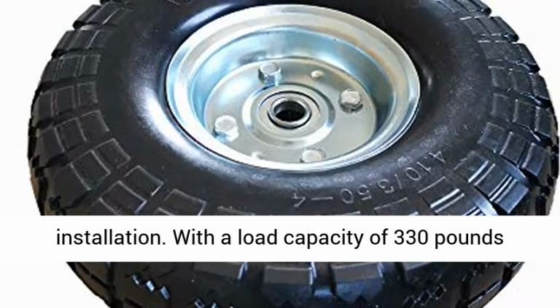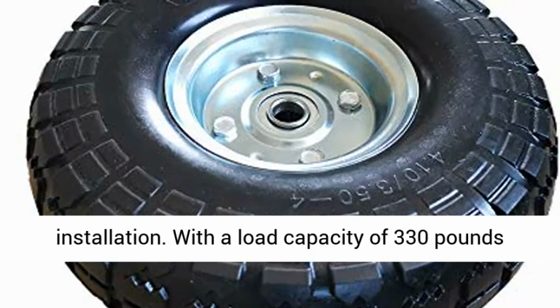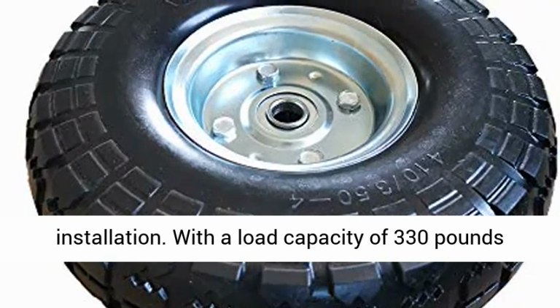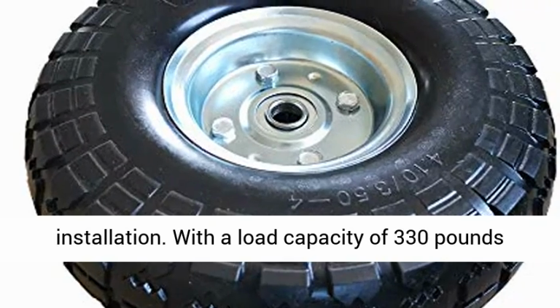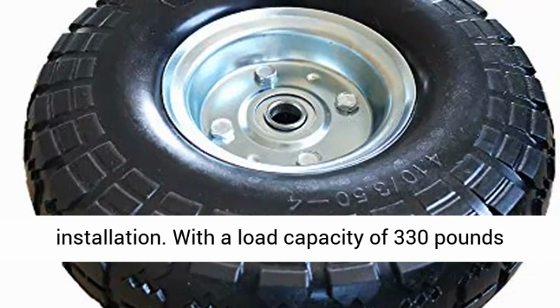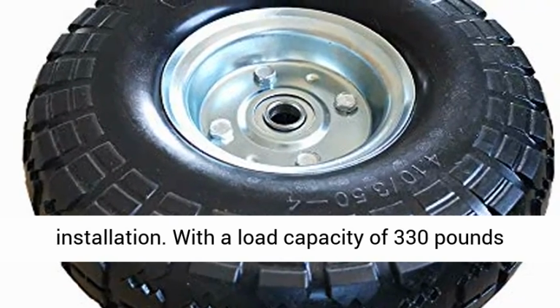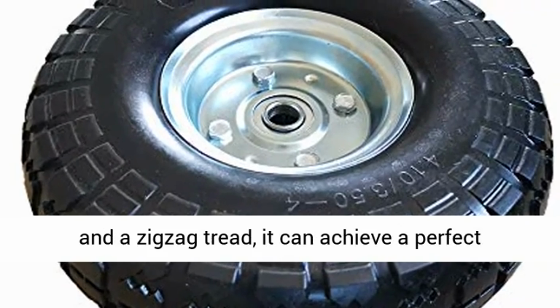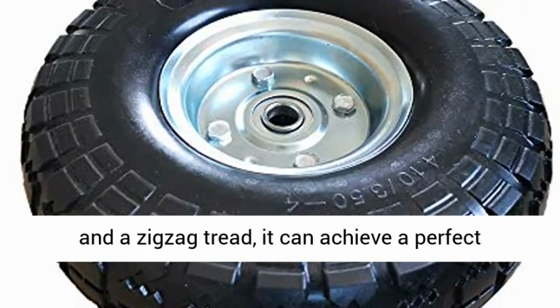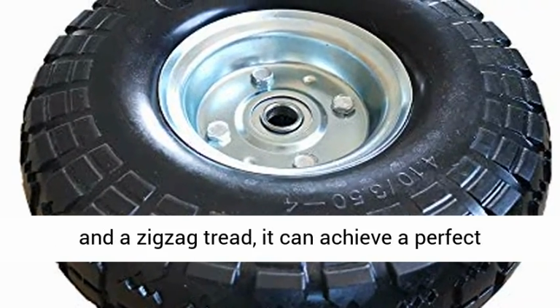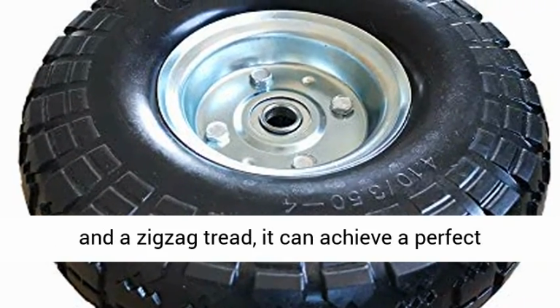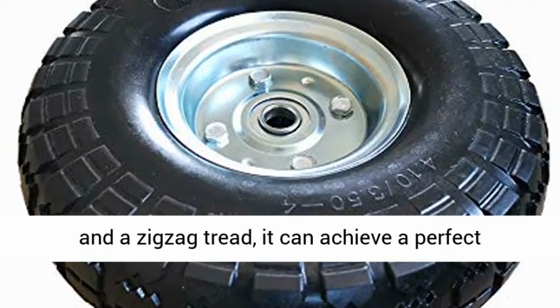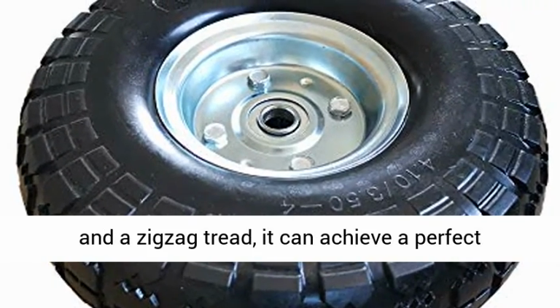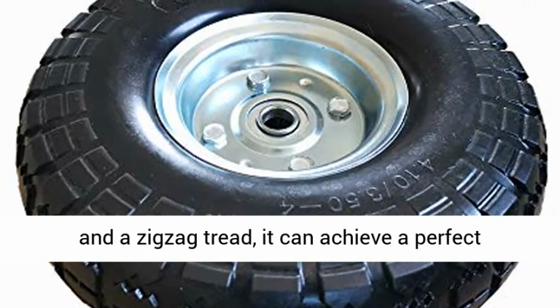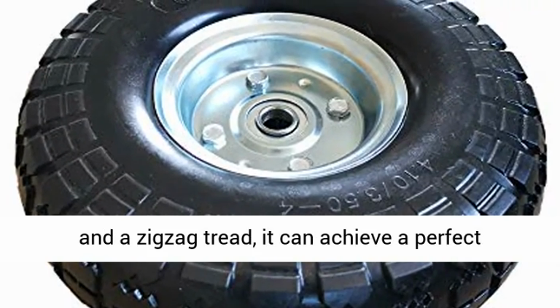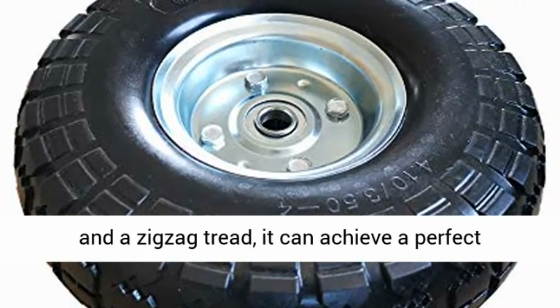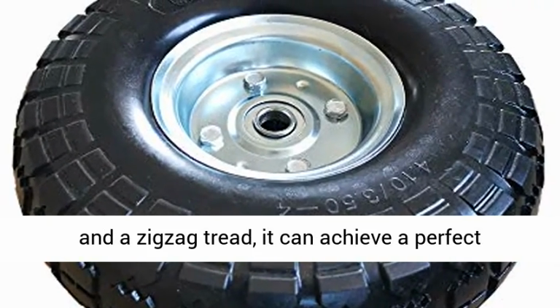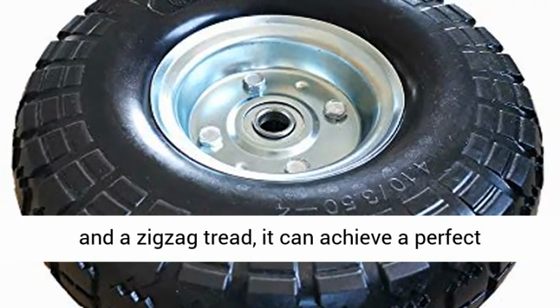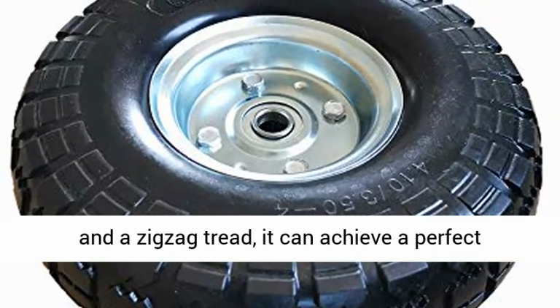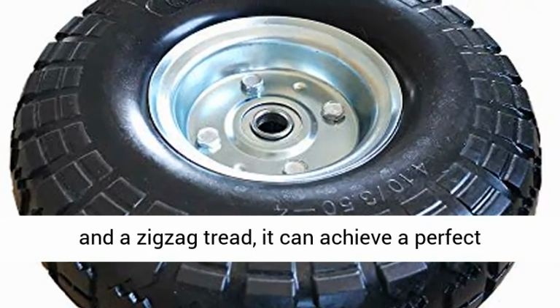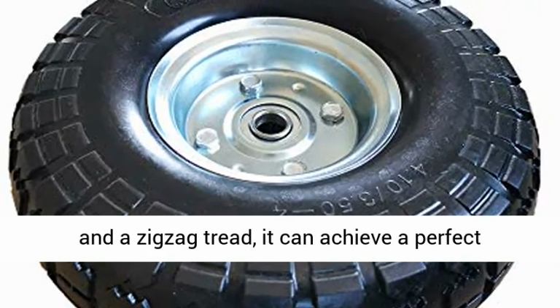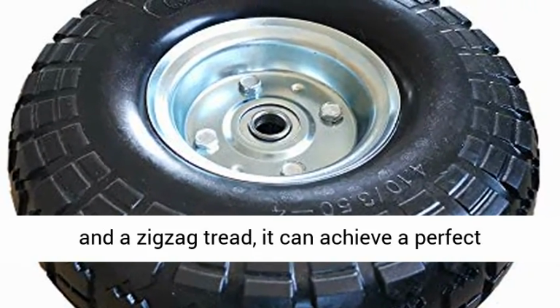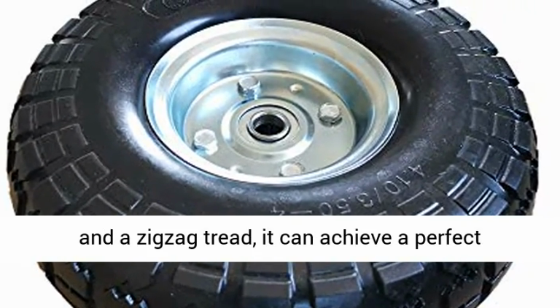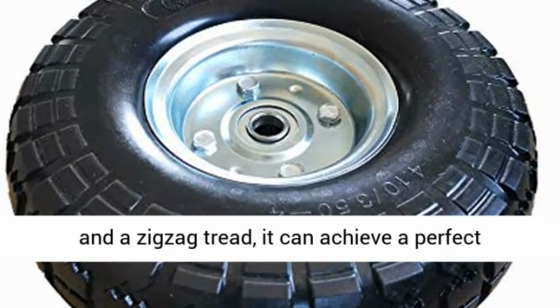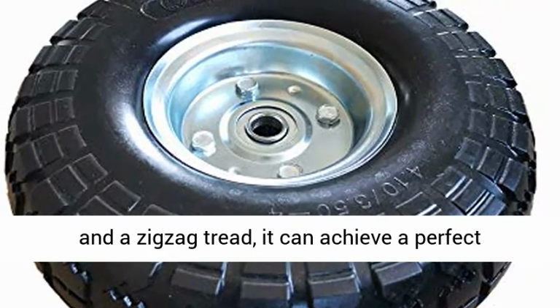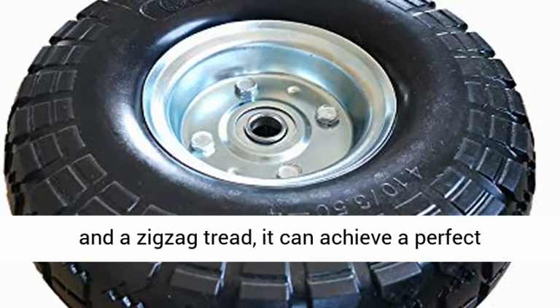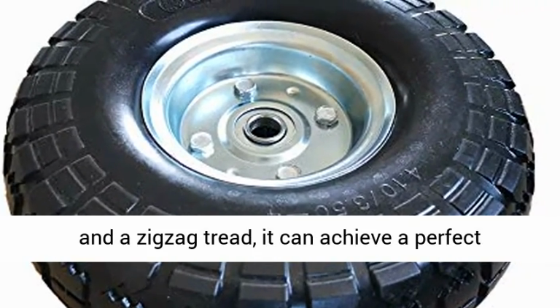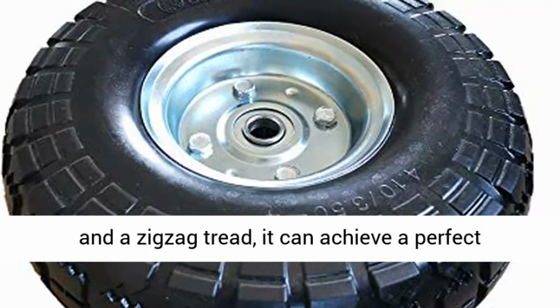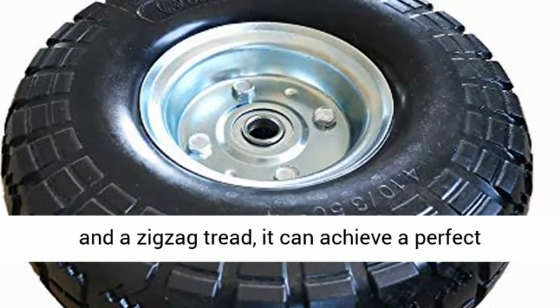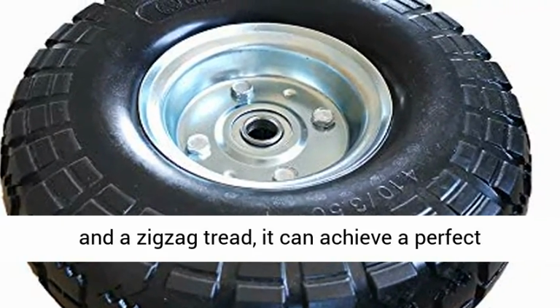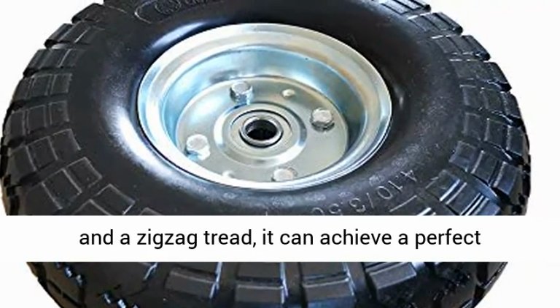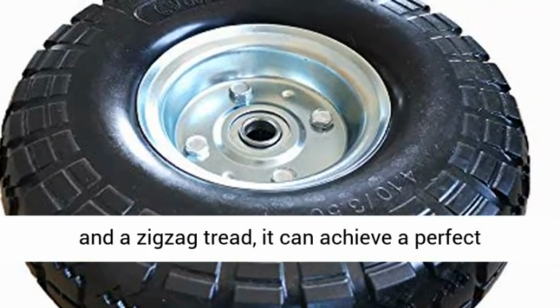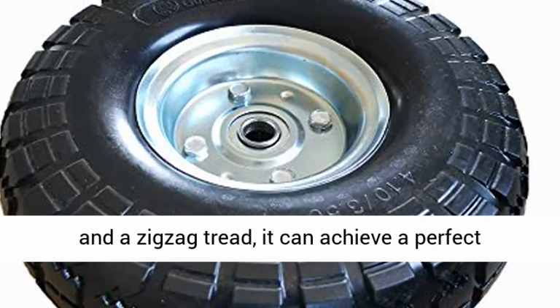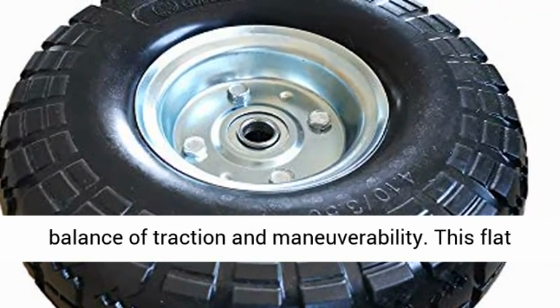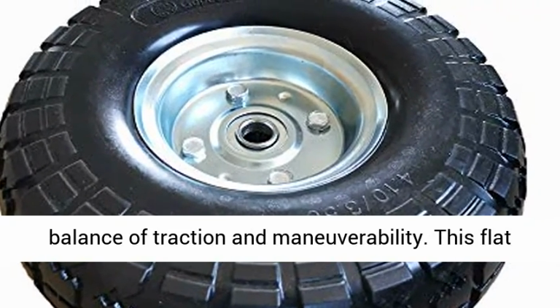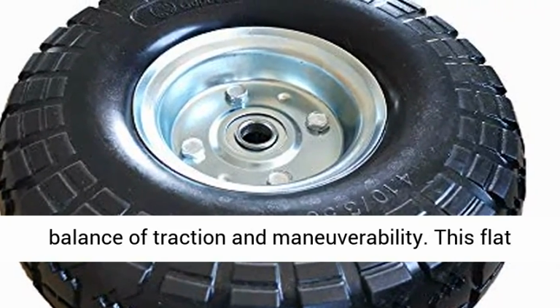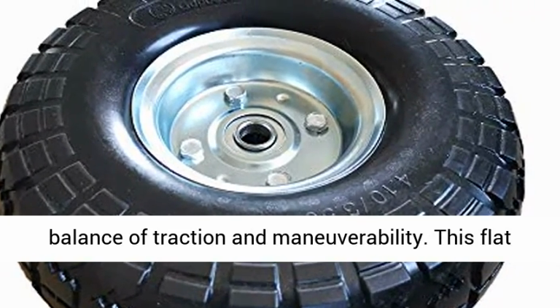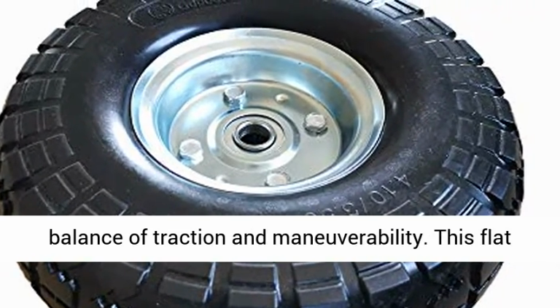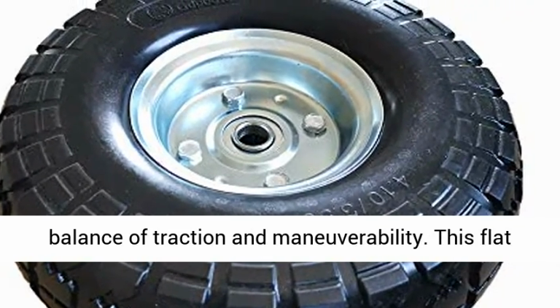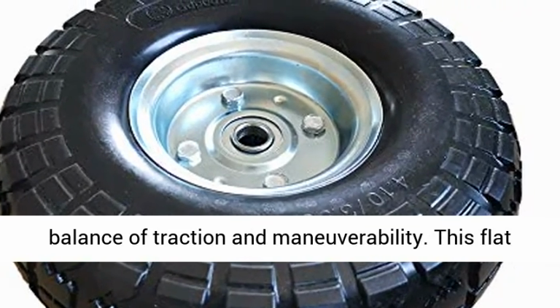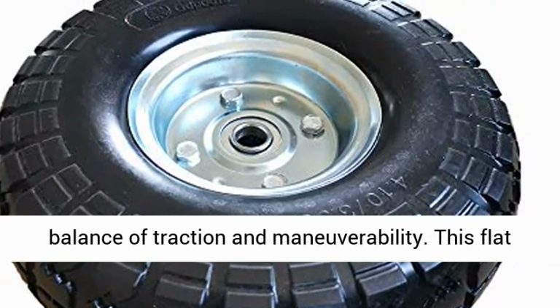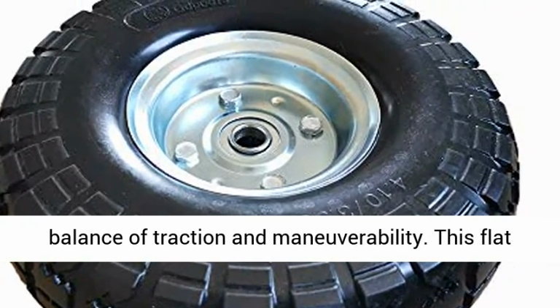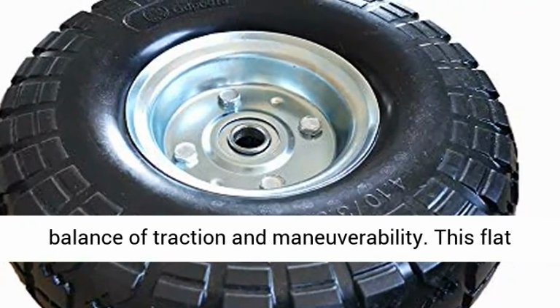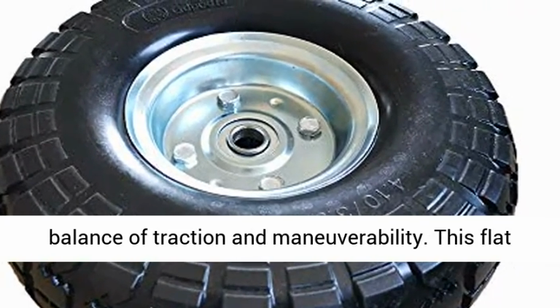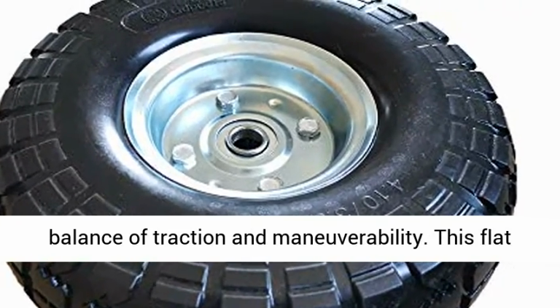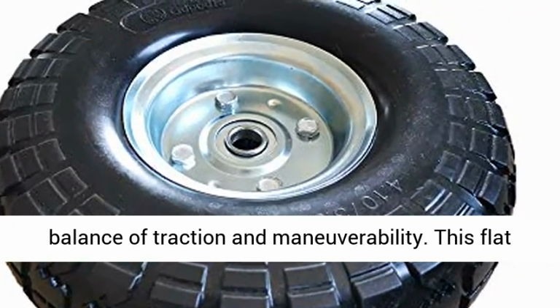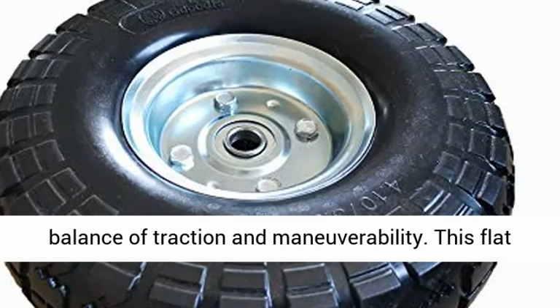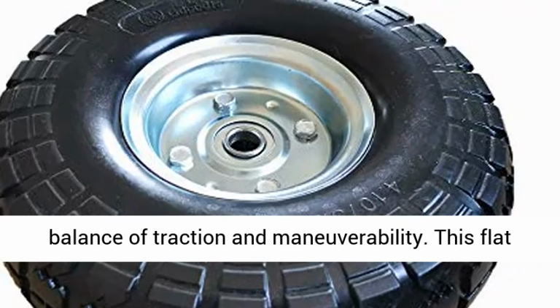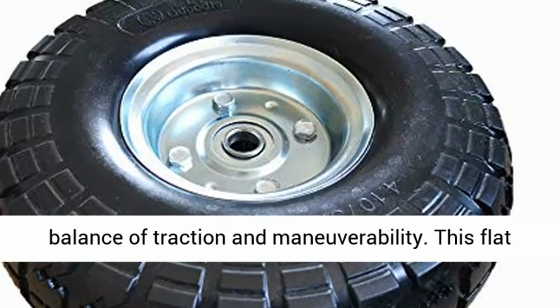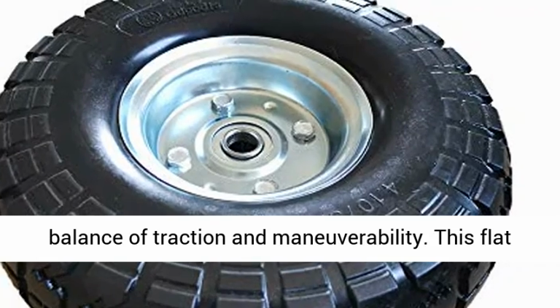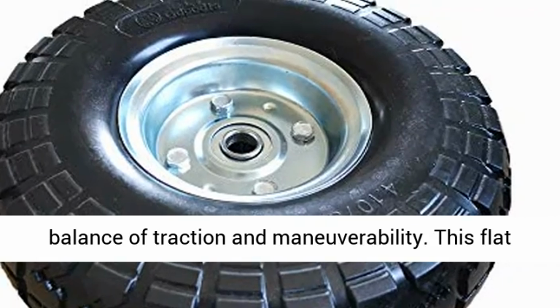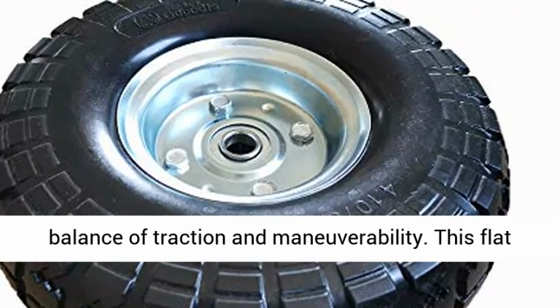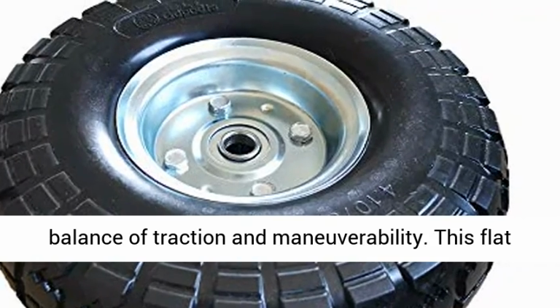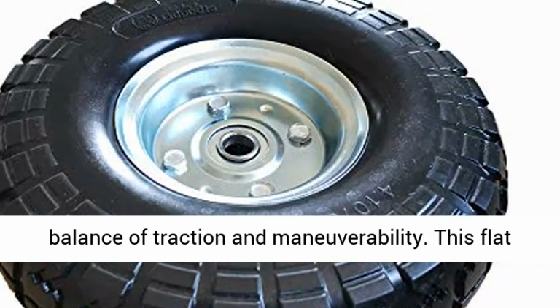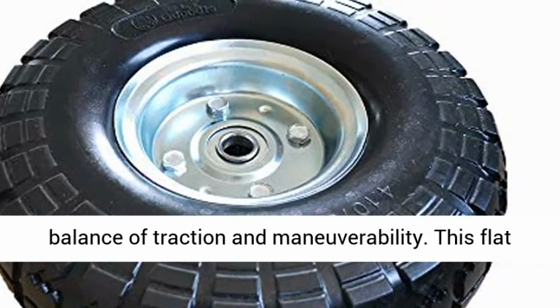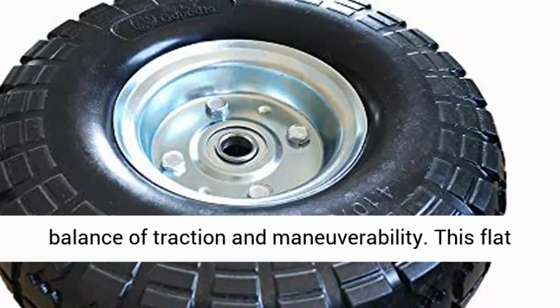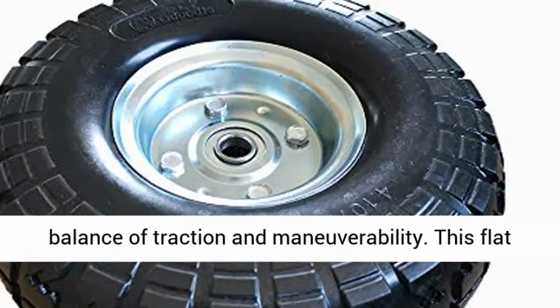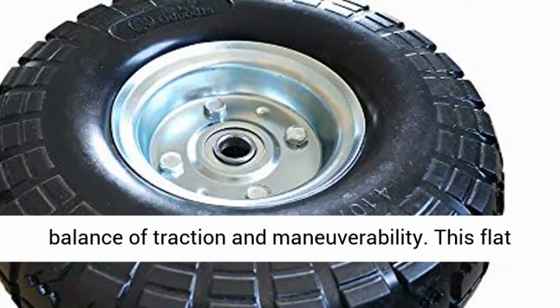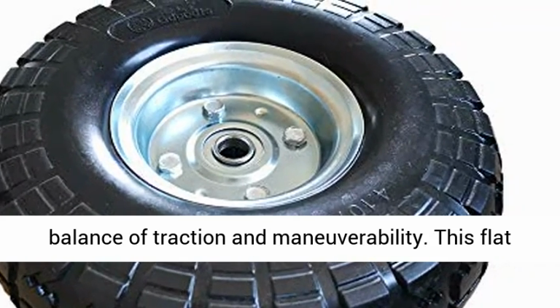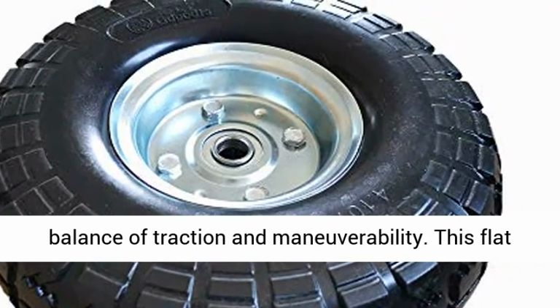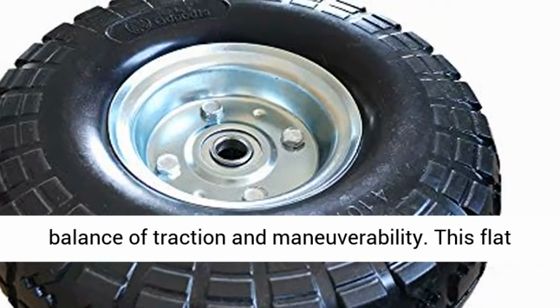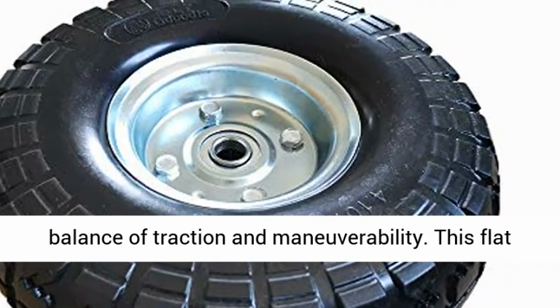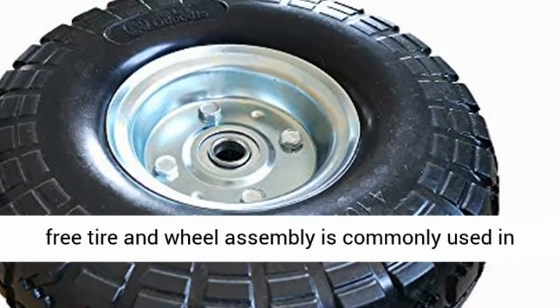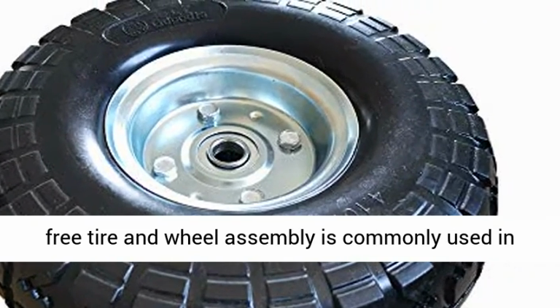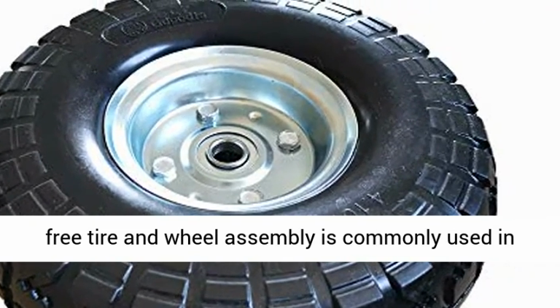With a load capacity of 330 pounds and a zigzag tread, it can achieve a perfect balance of traction and maneuverability.